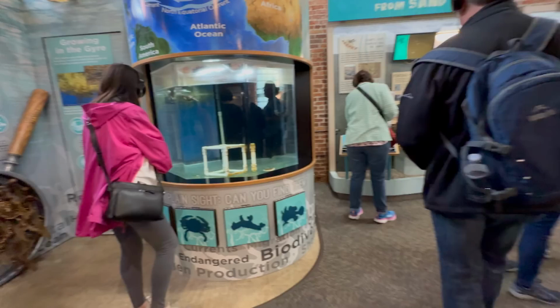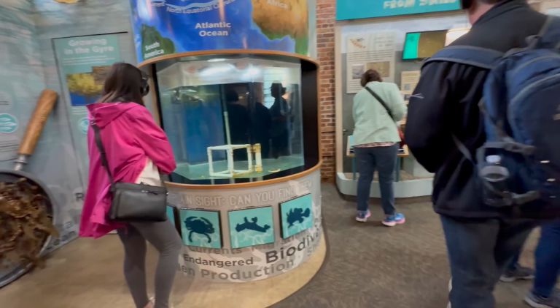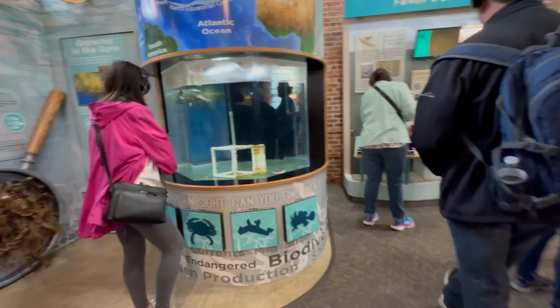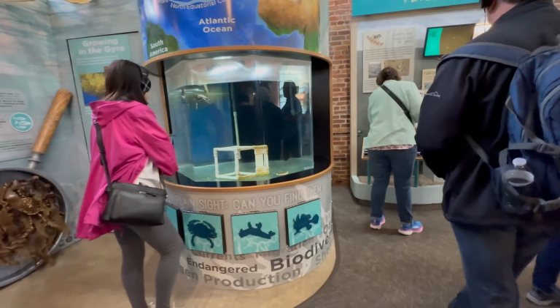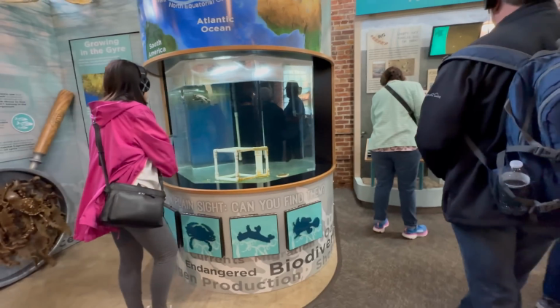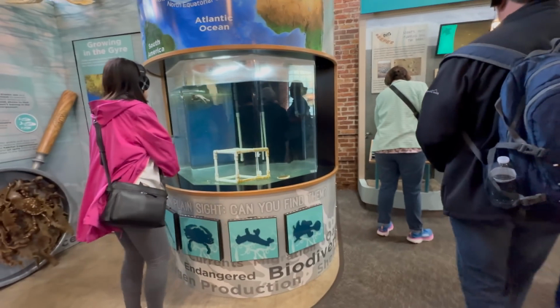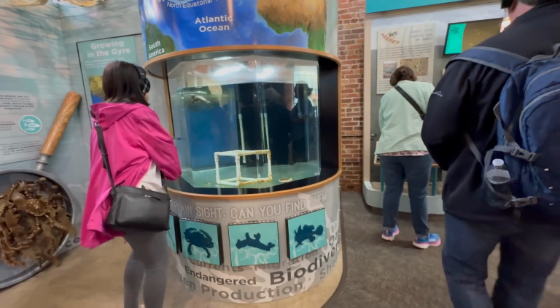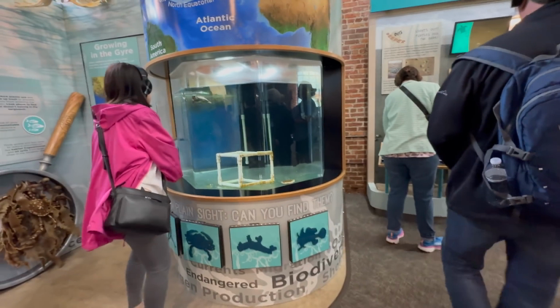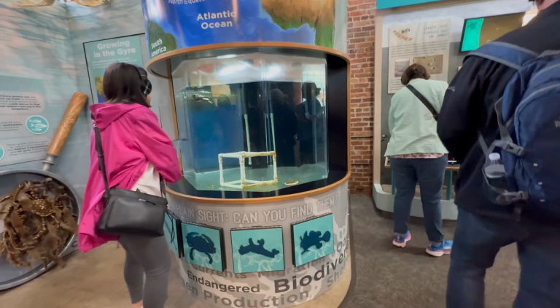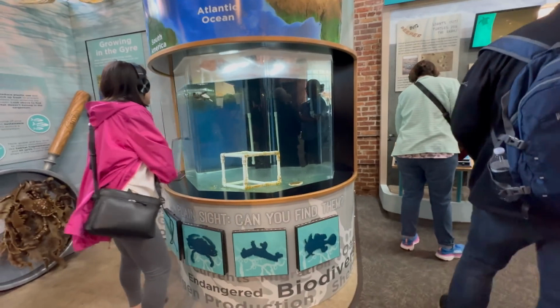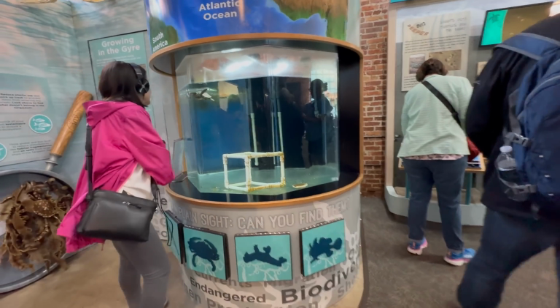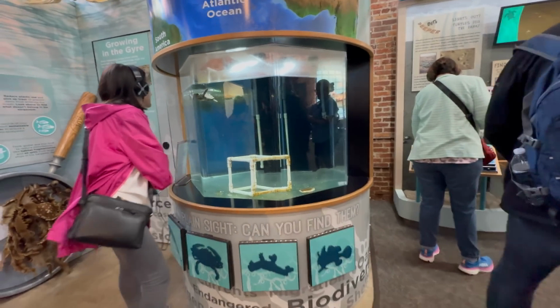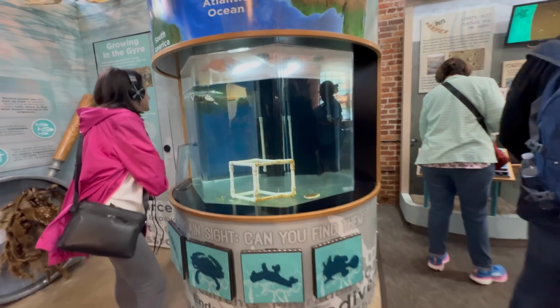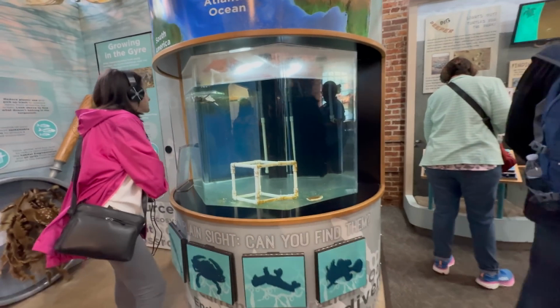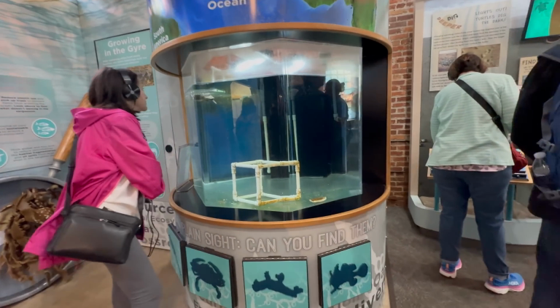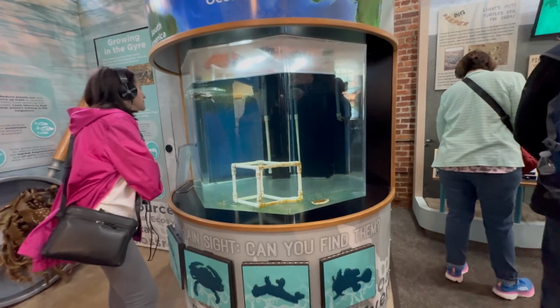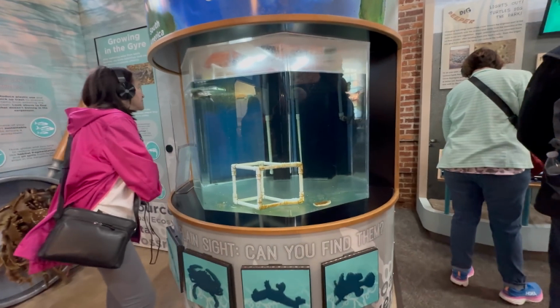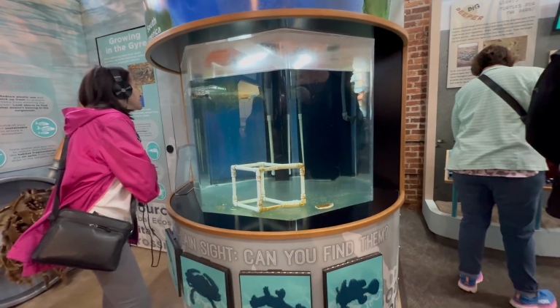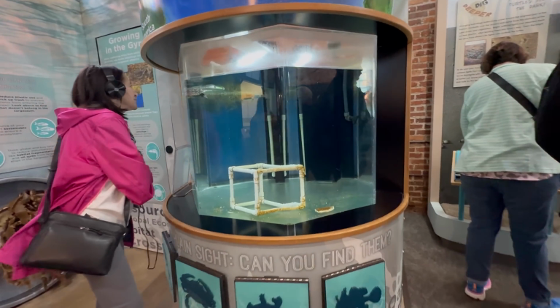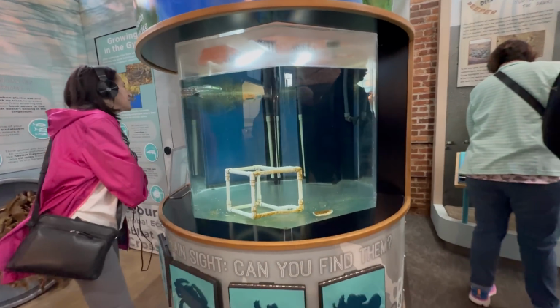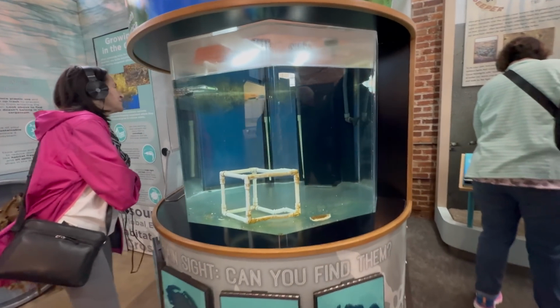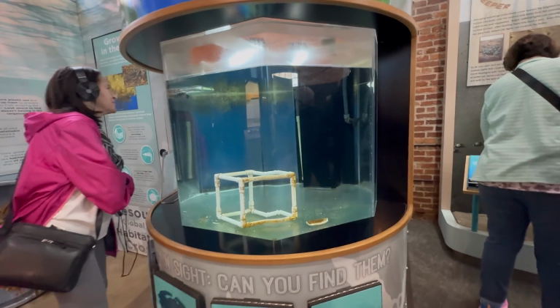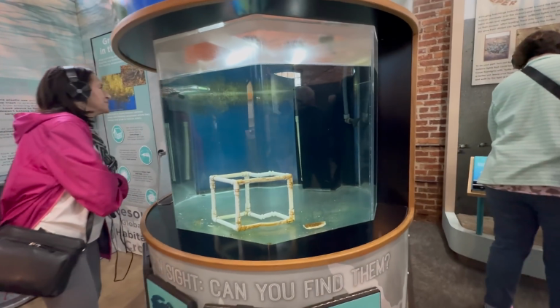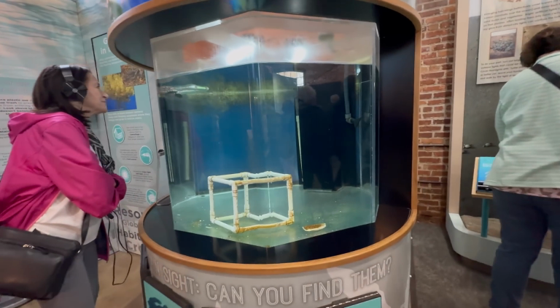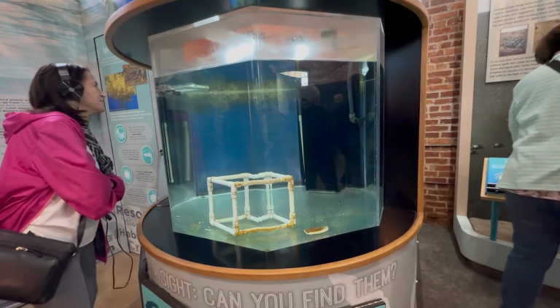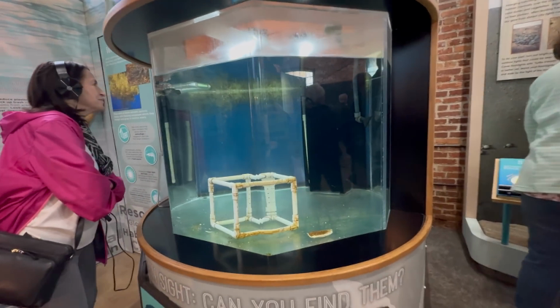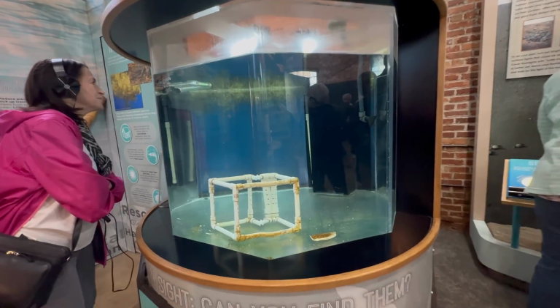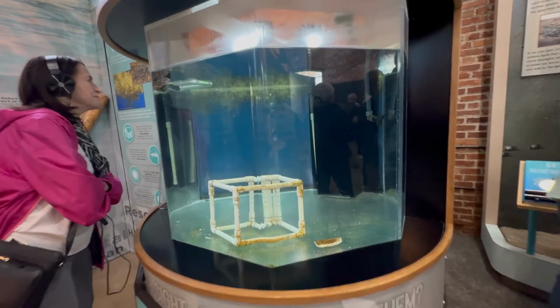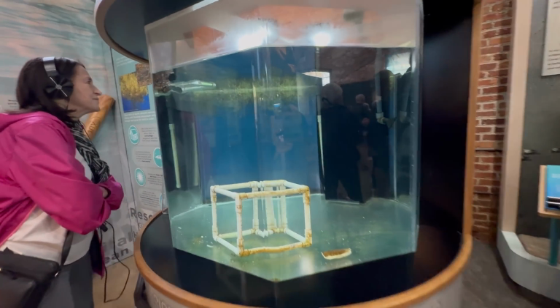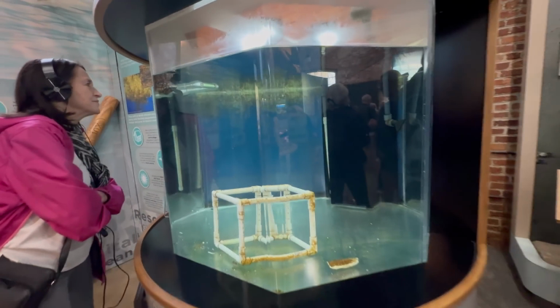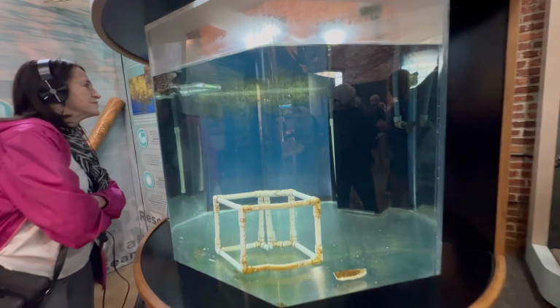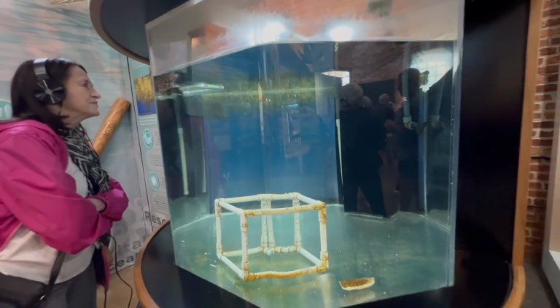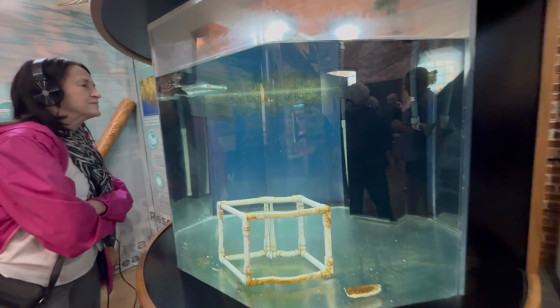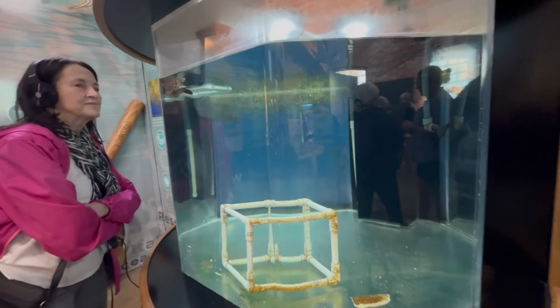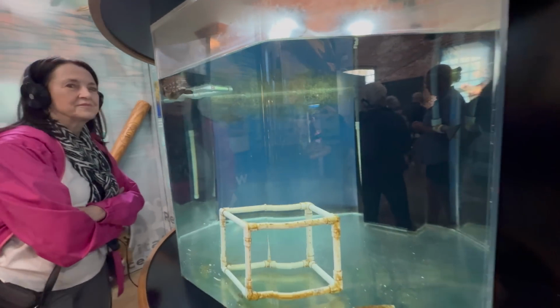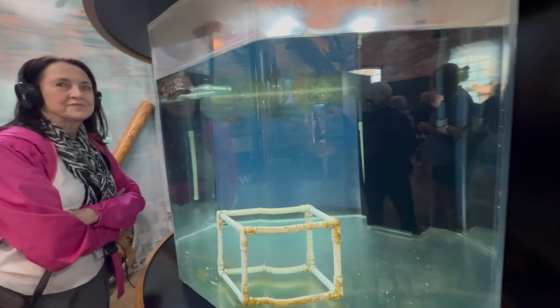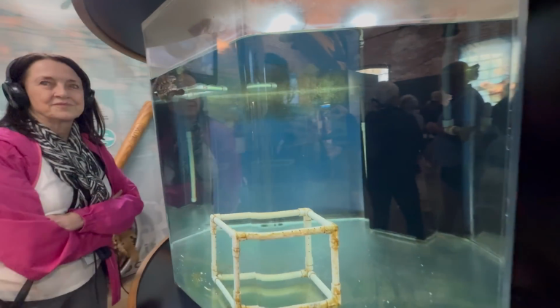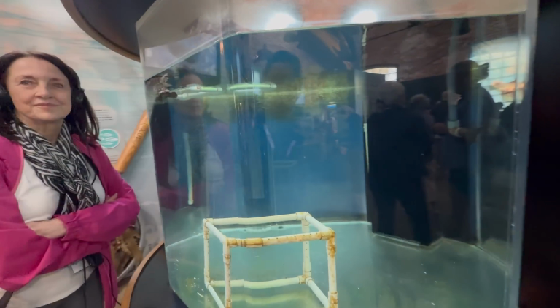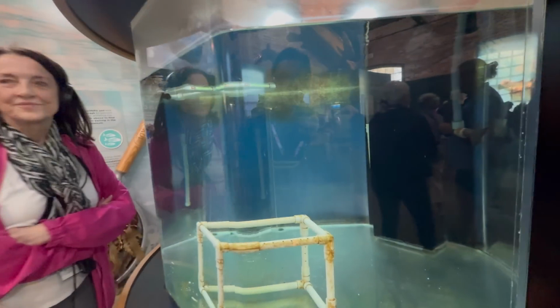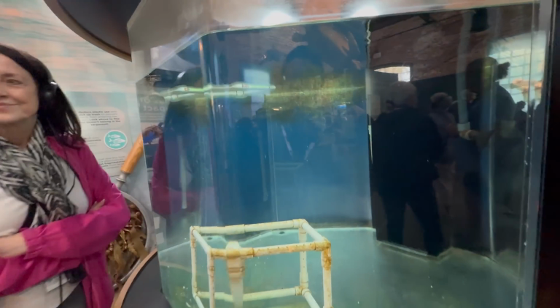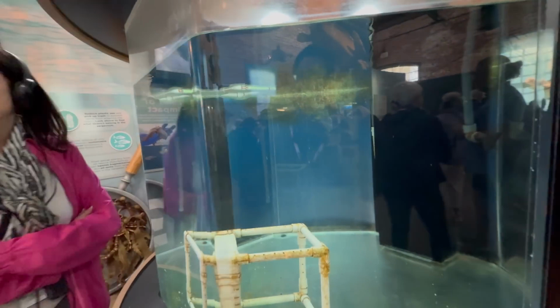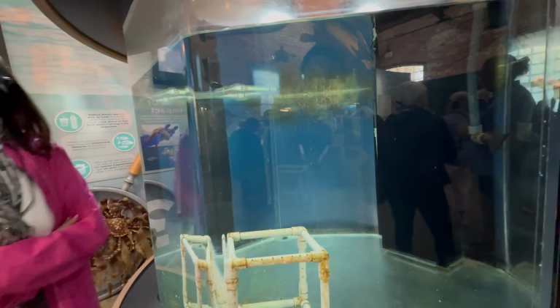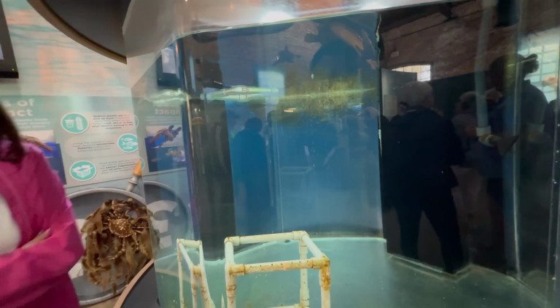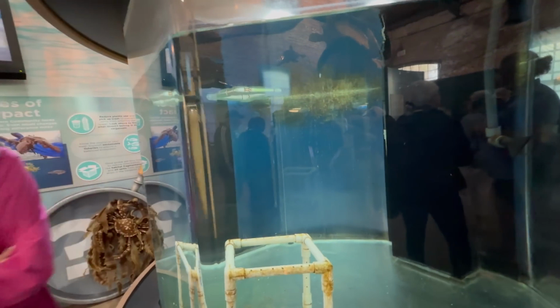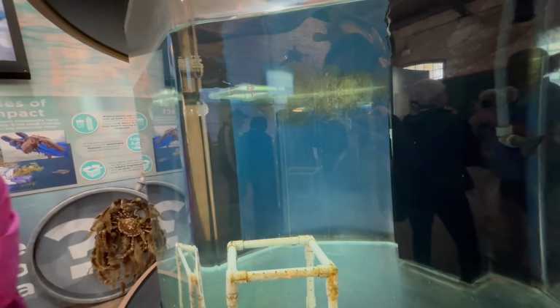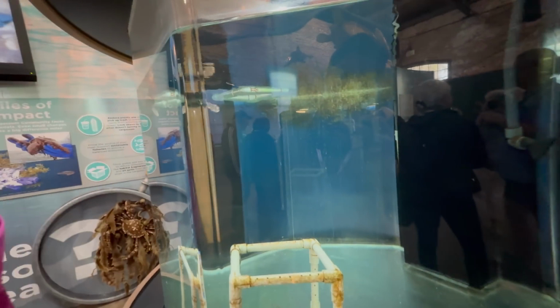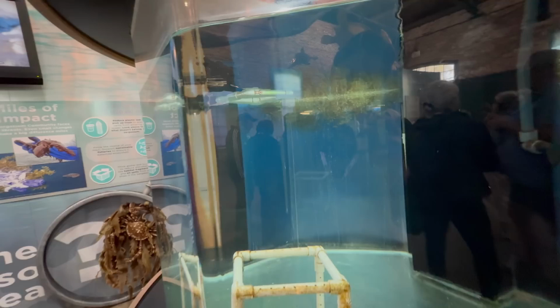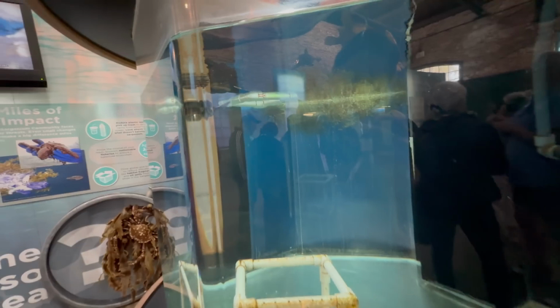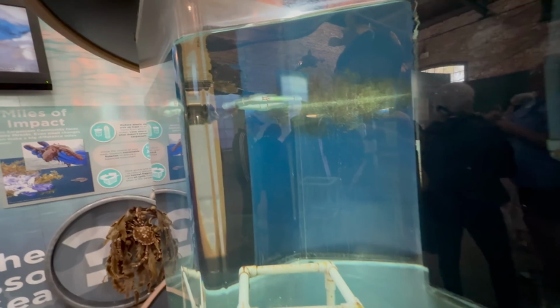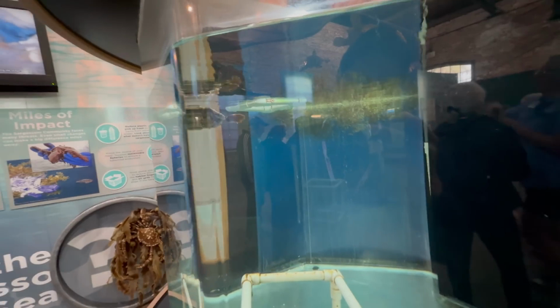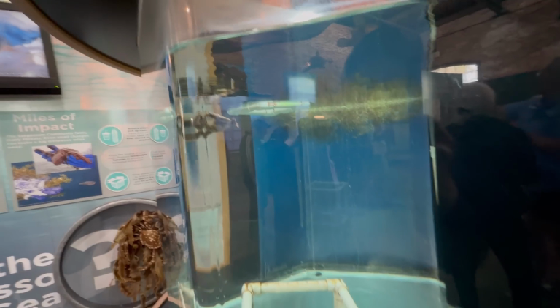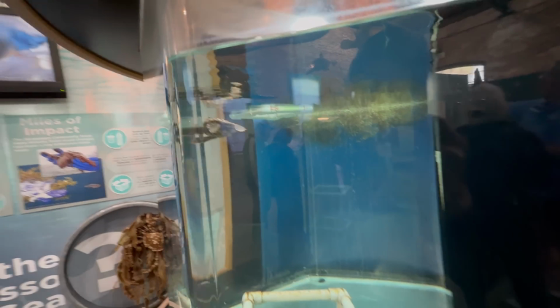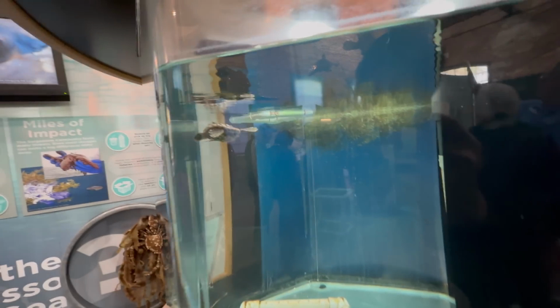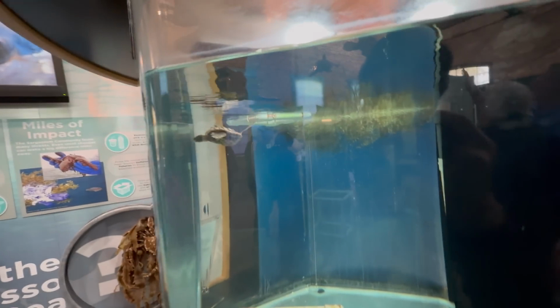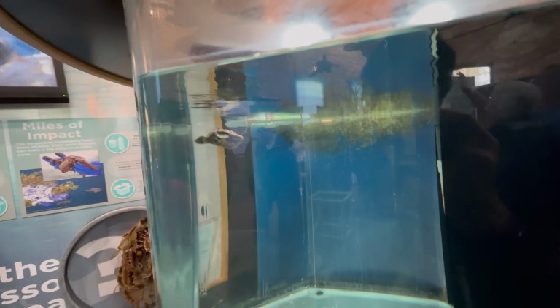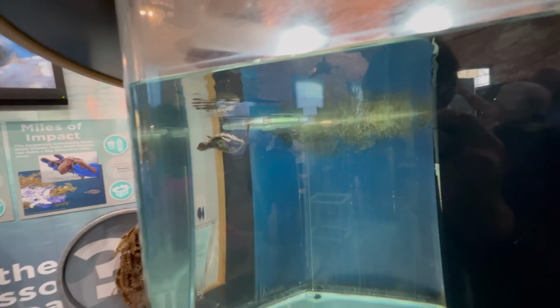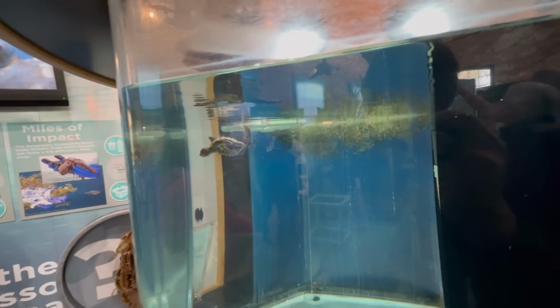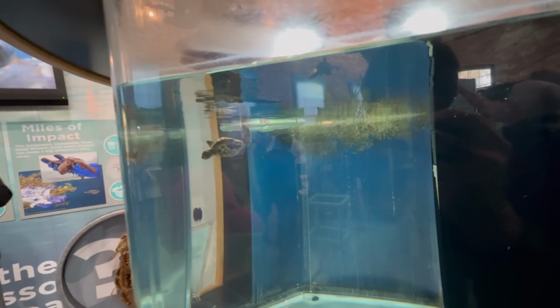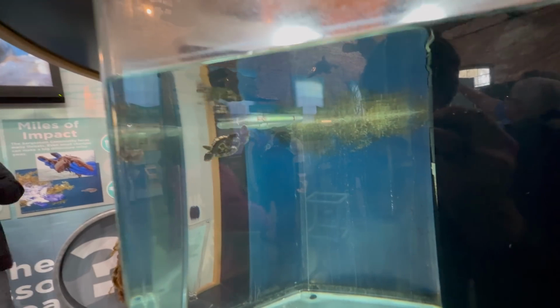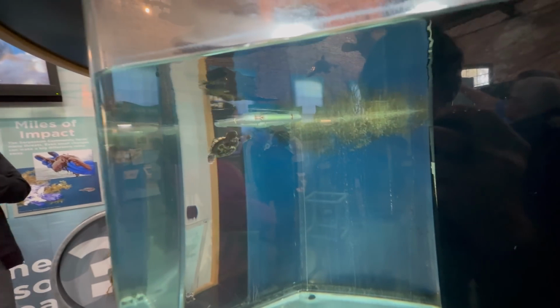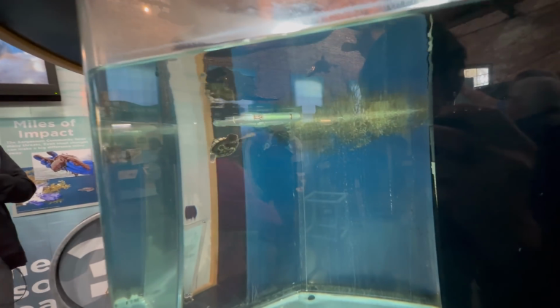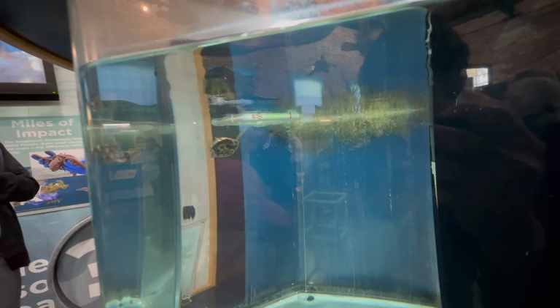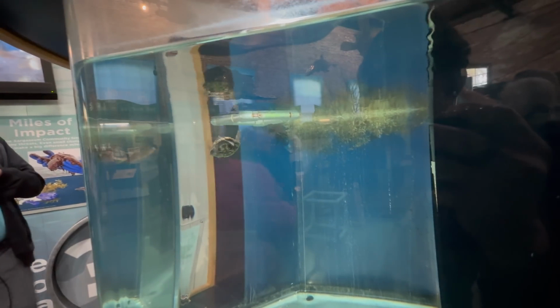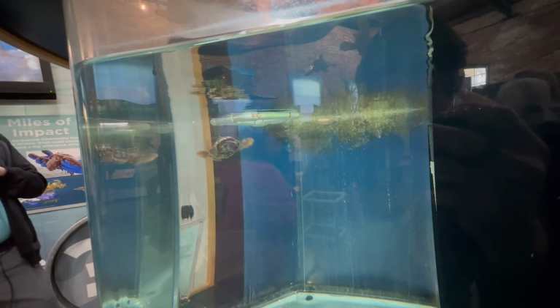Finally, there is a small tank where we found a cute hatchling paddling around. Needless to say, watching it was mesmerising.